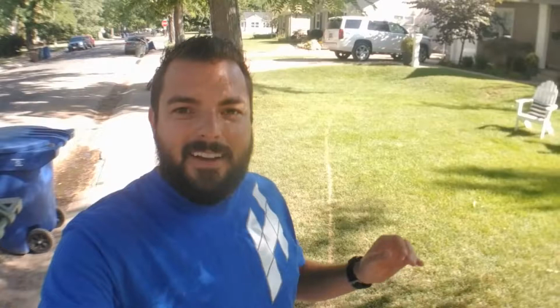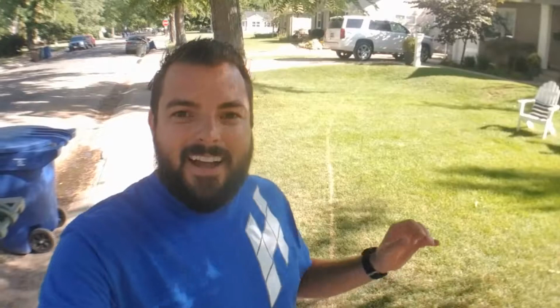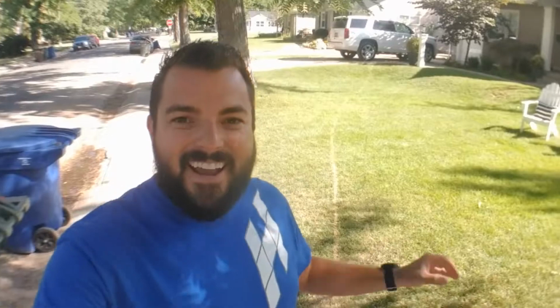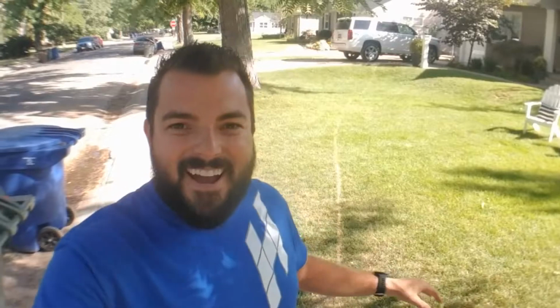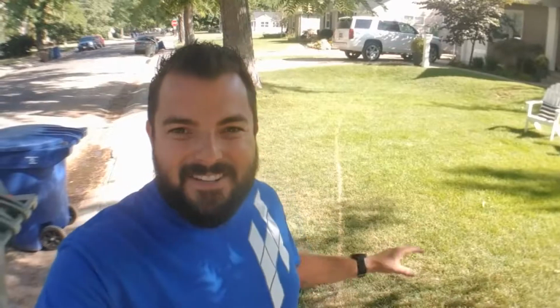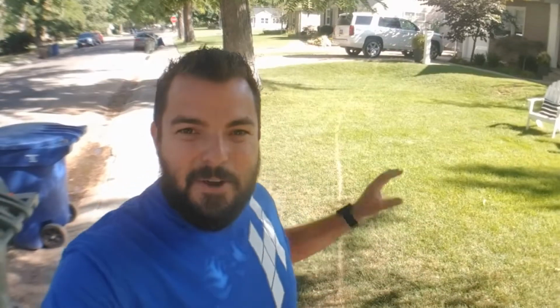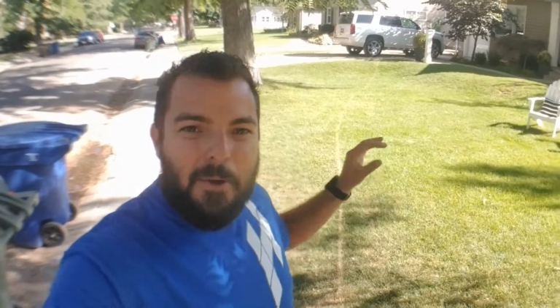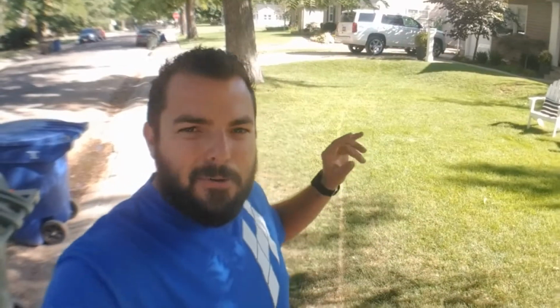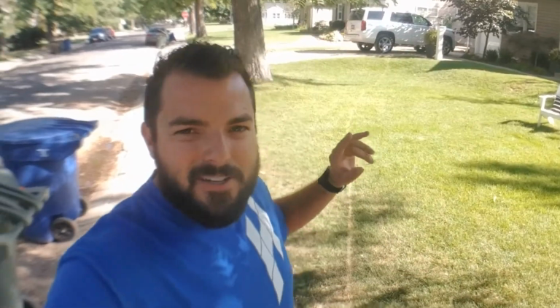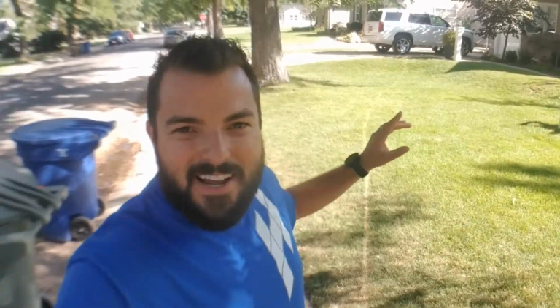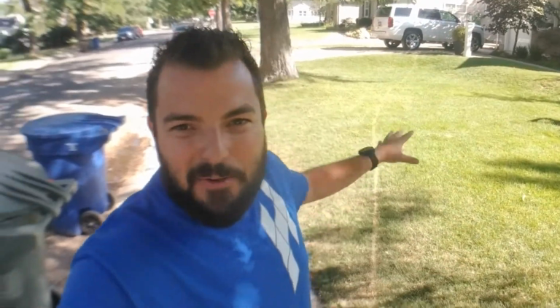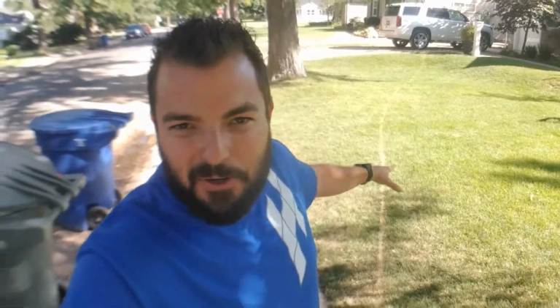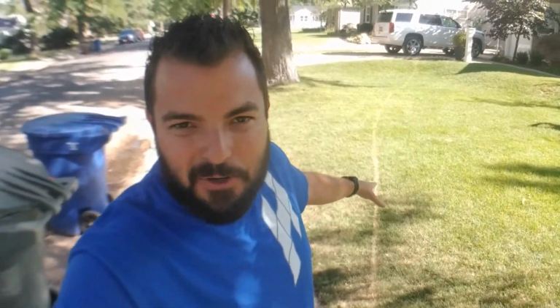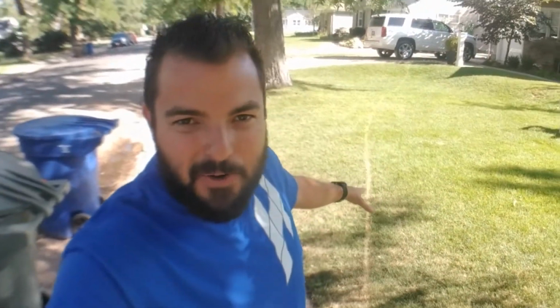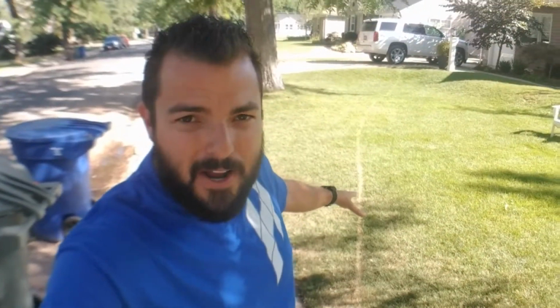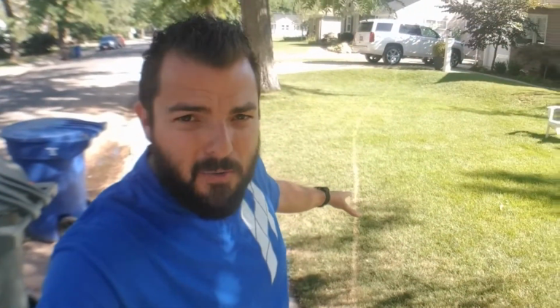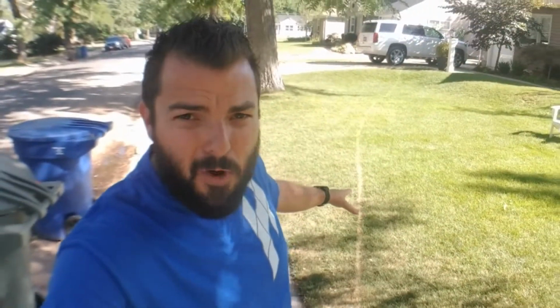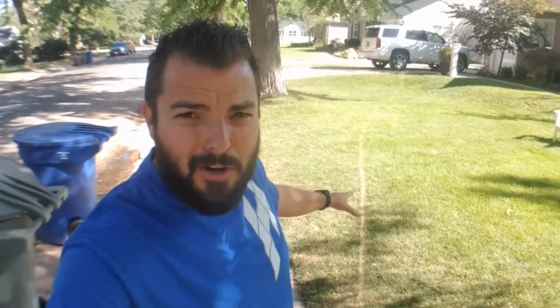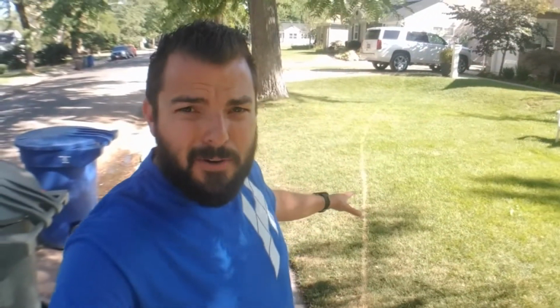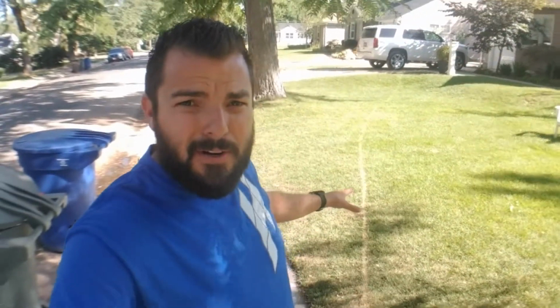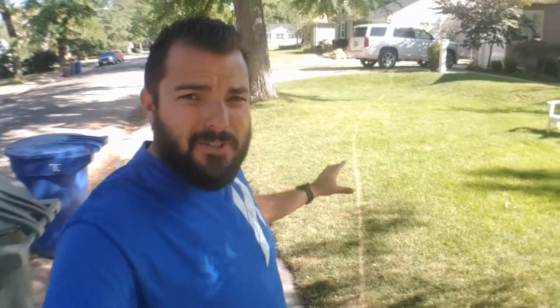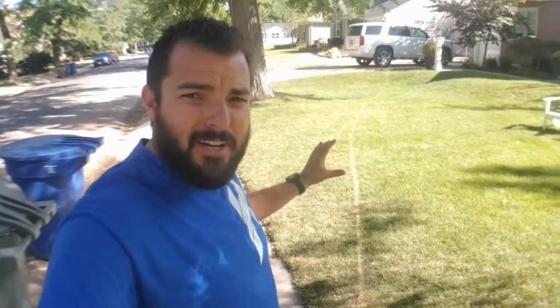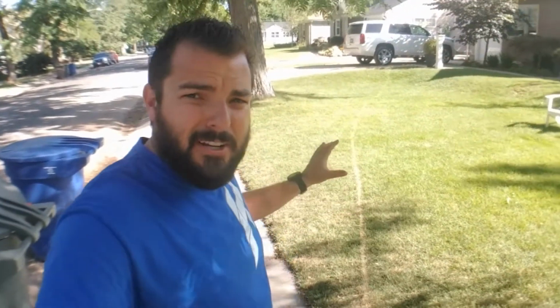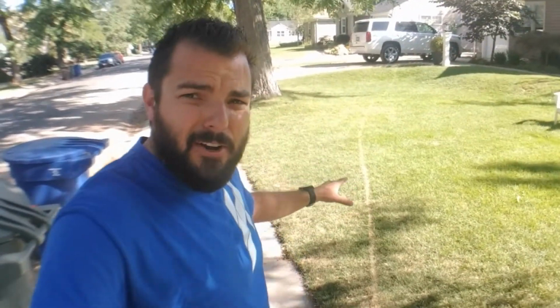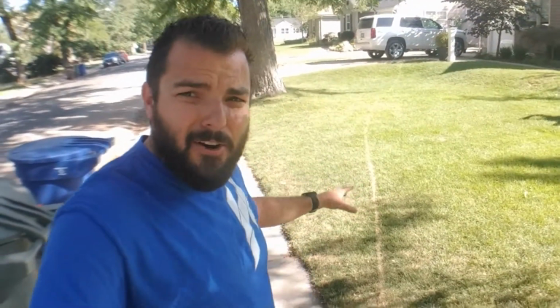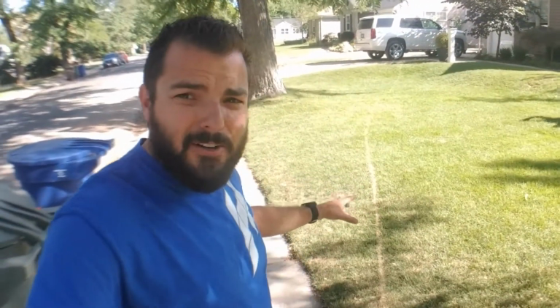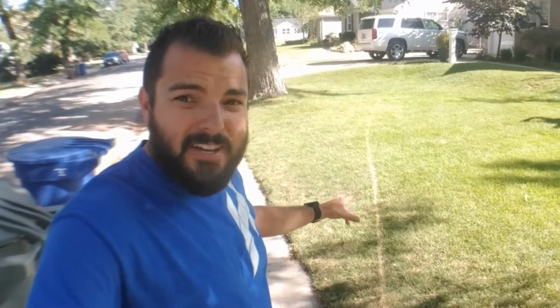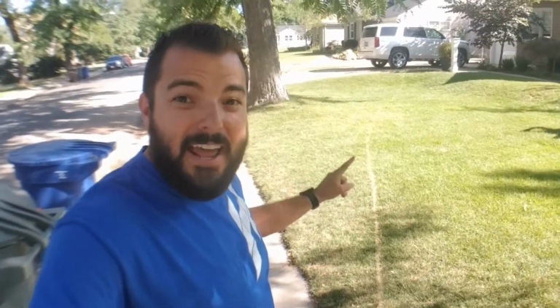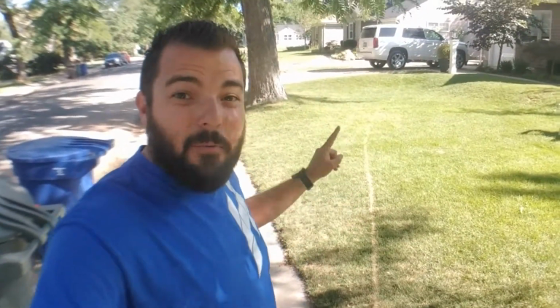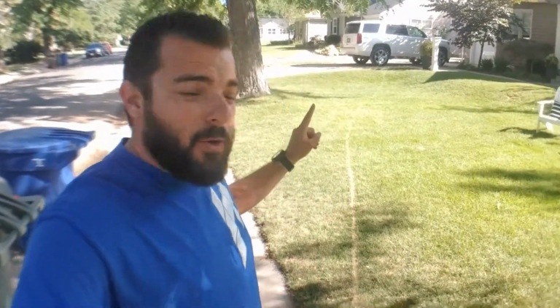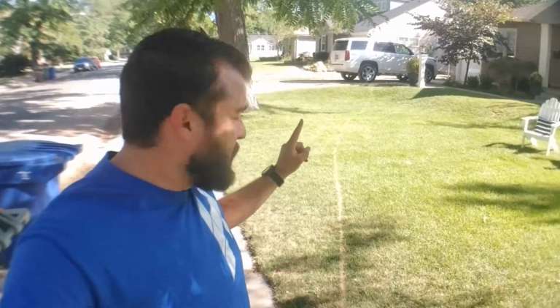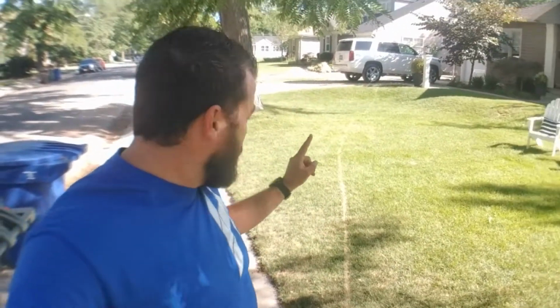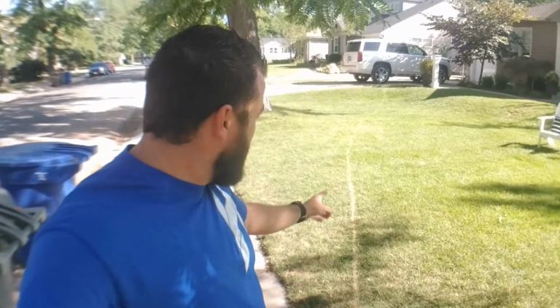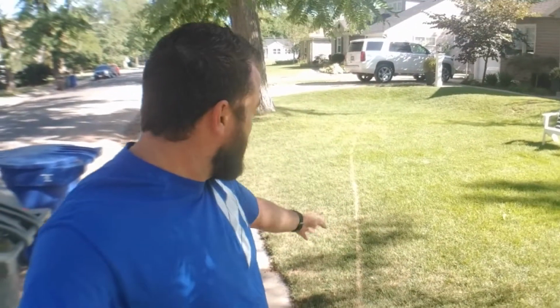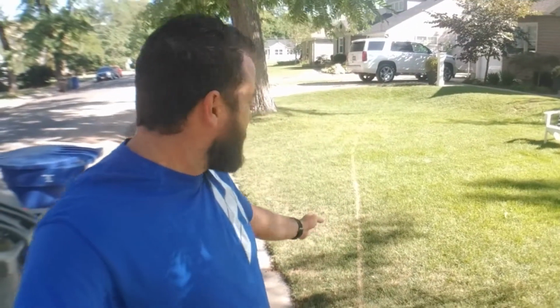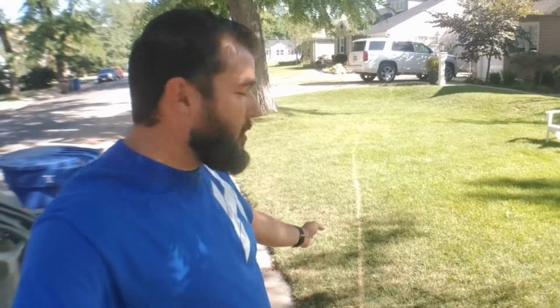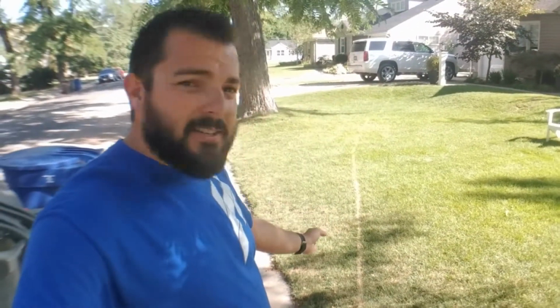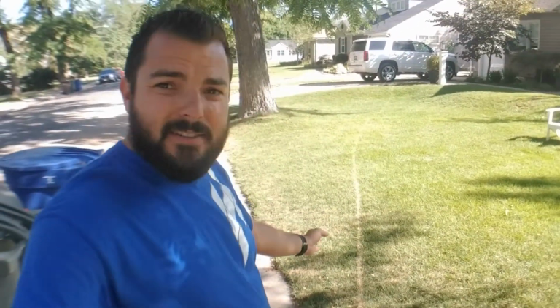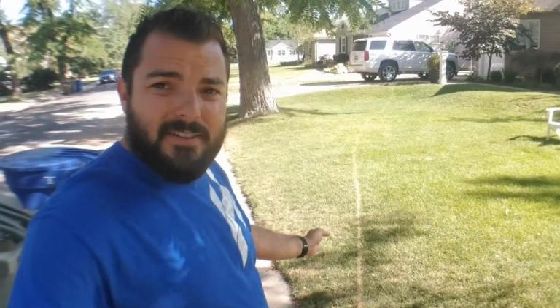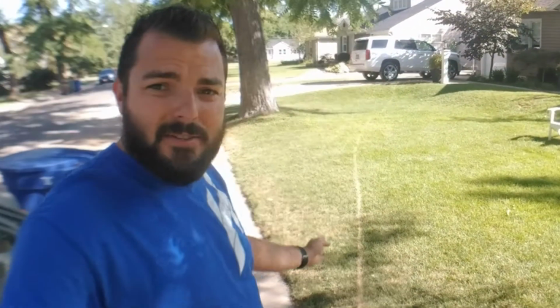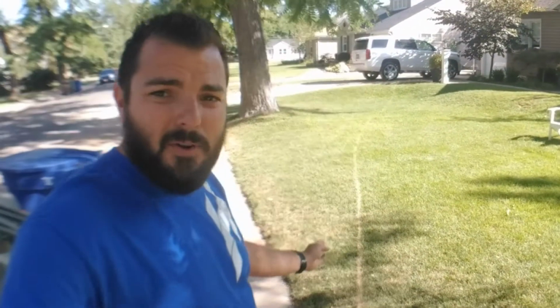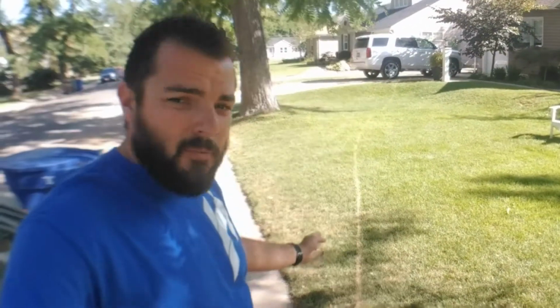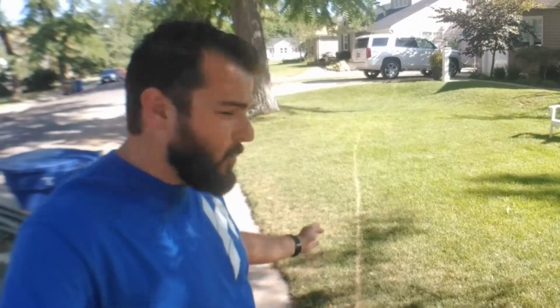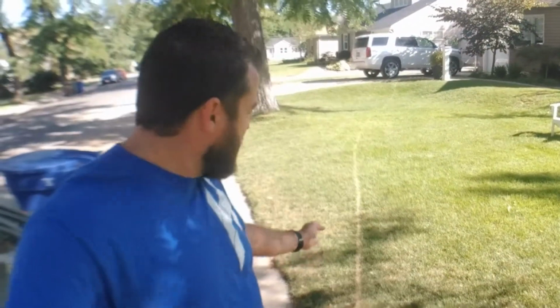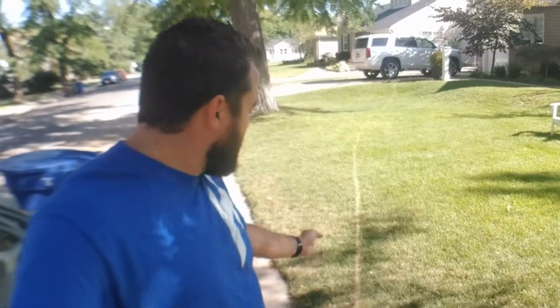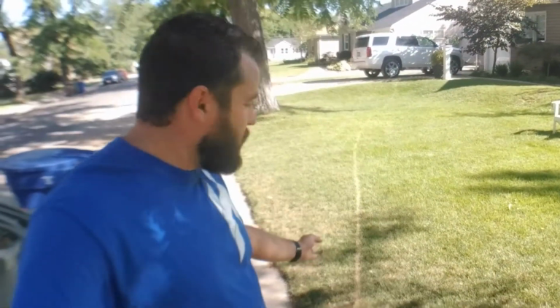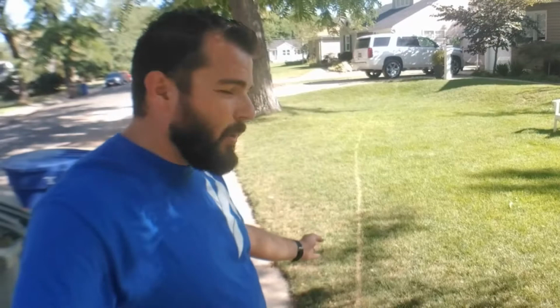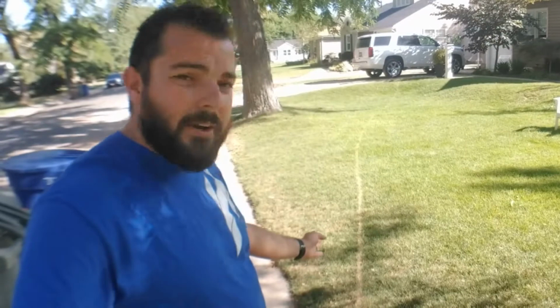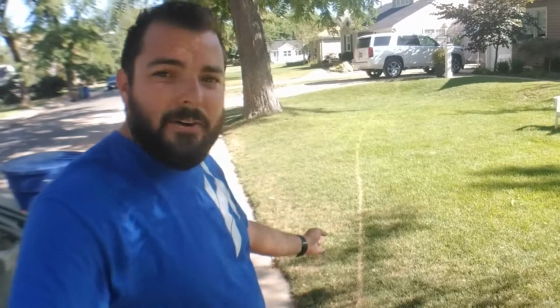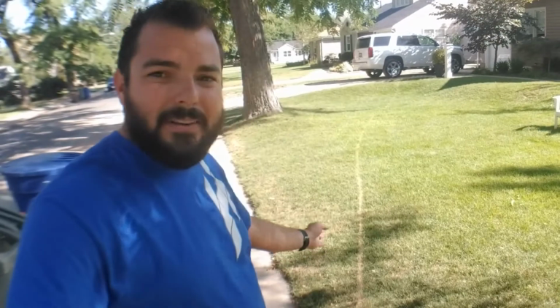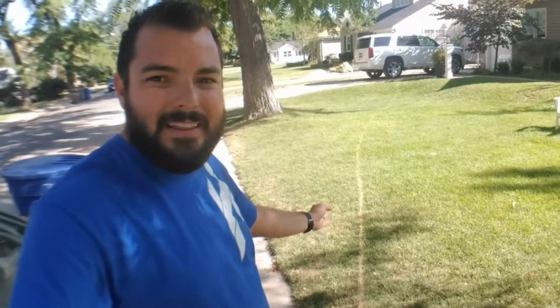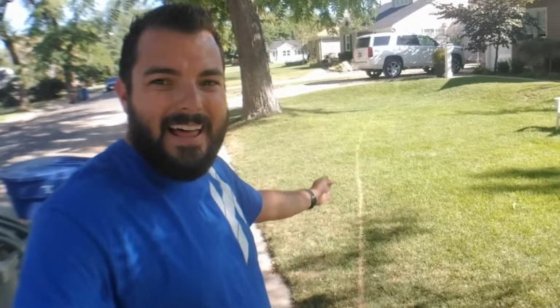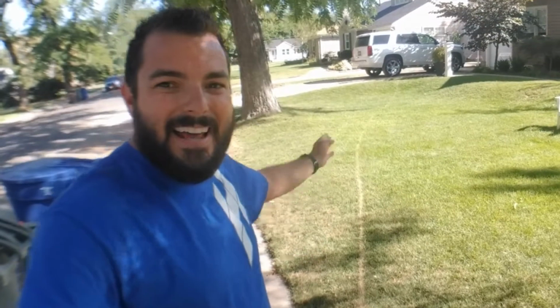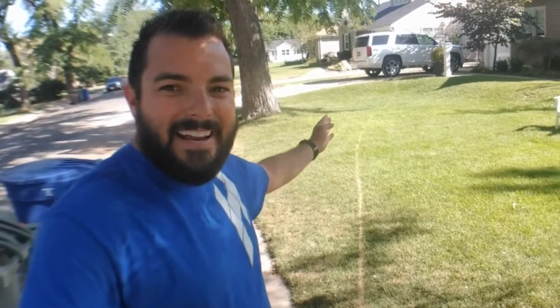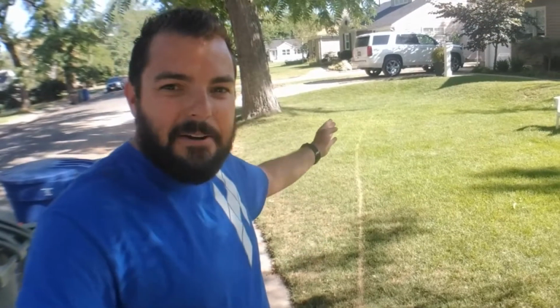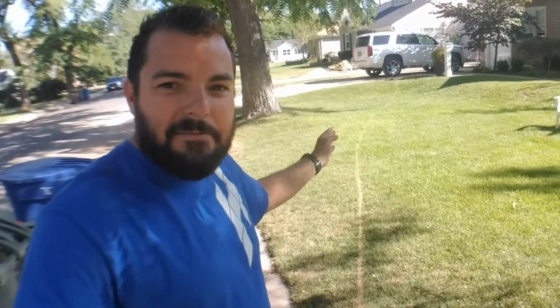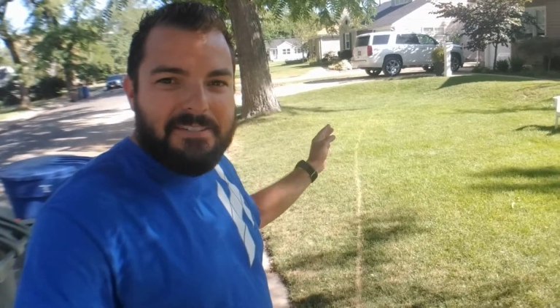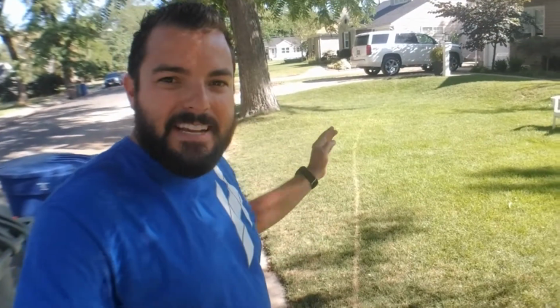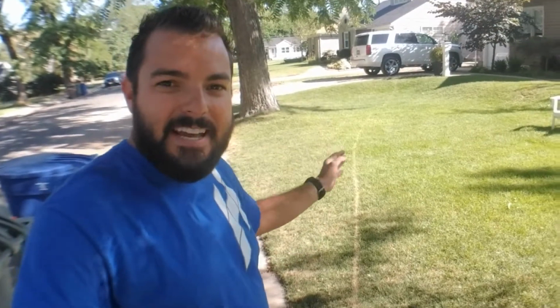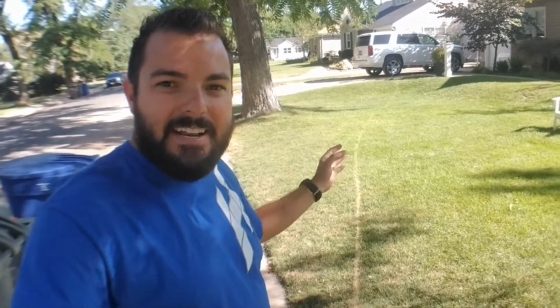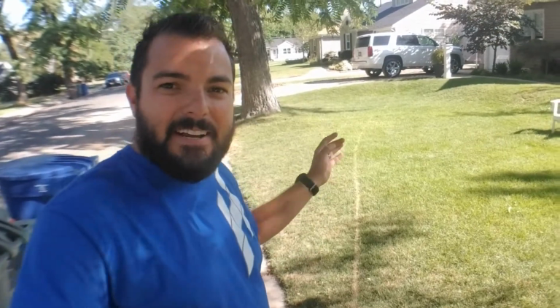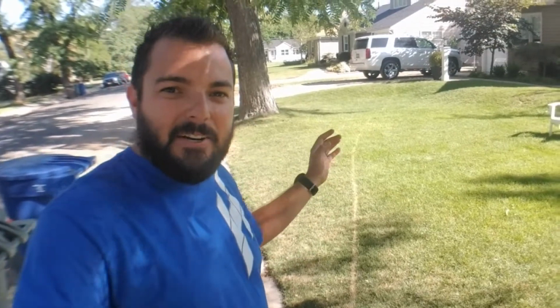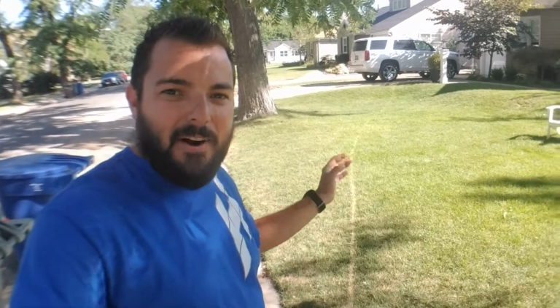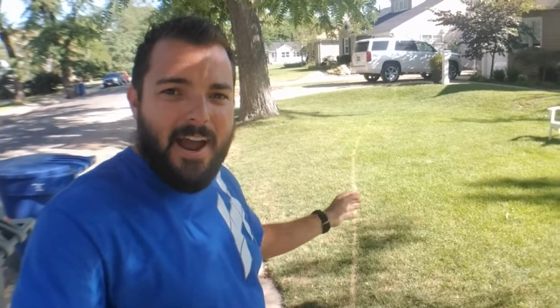Hey guys, we're just out looking around, walking around, checking yards, and we run across this really weird line of dead grass.